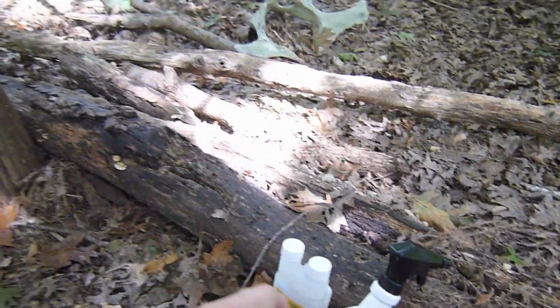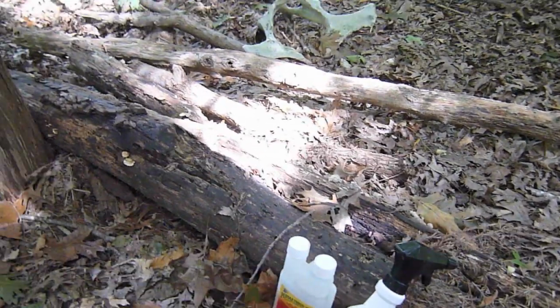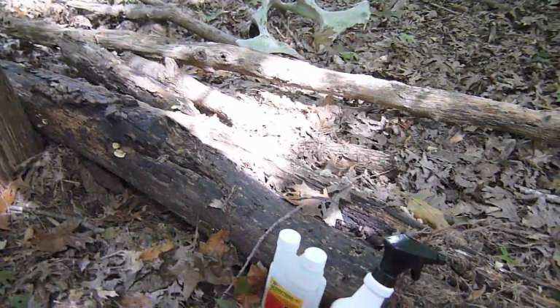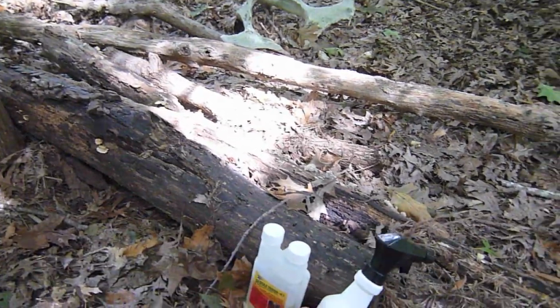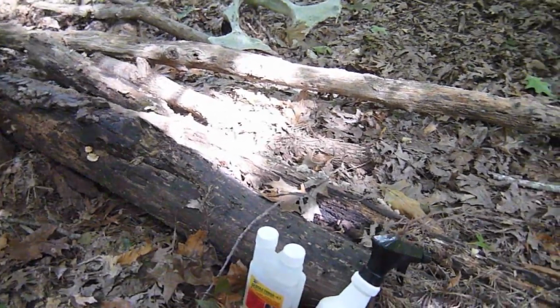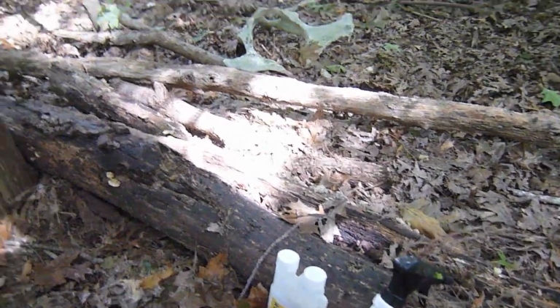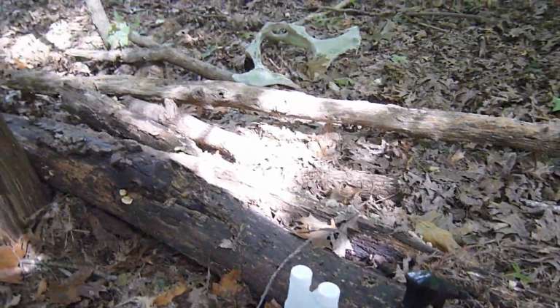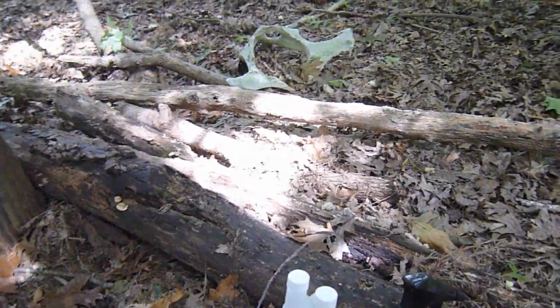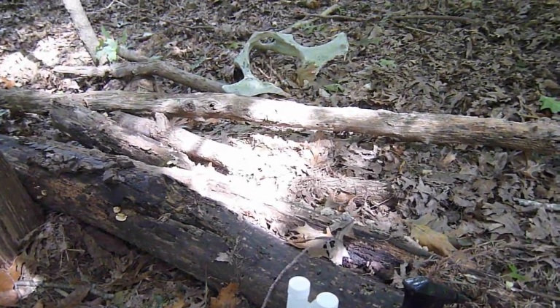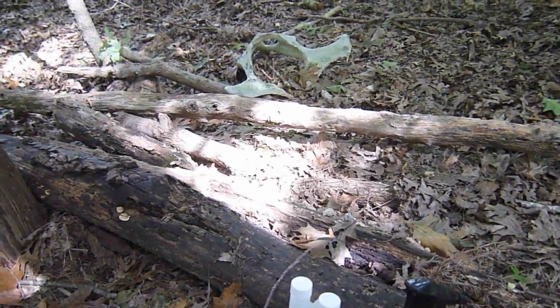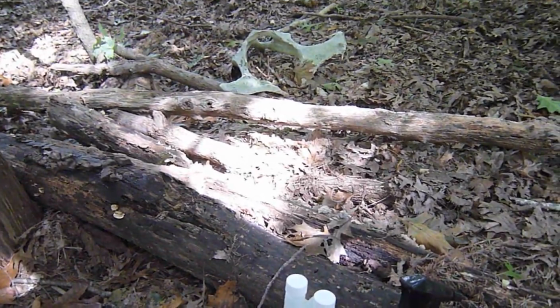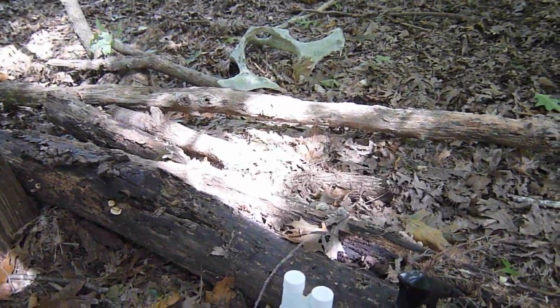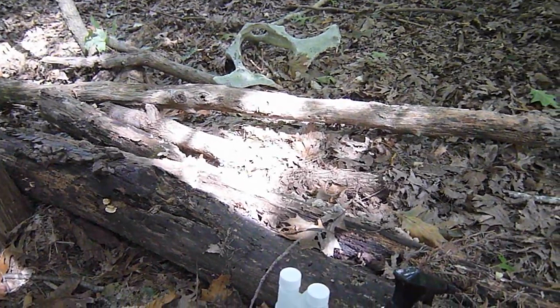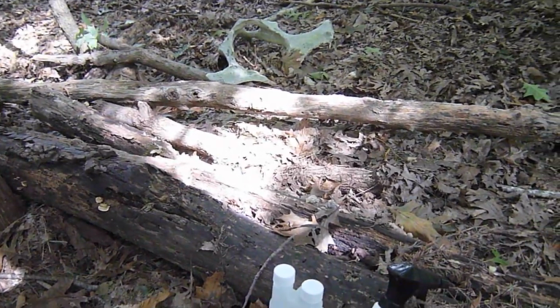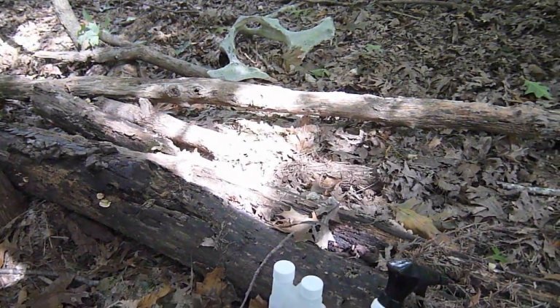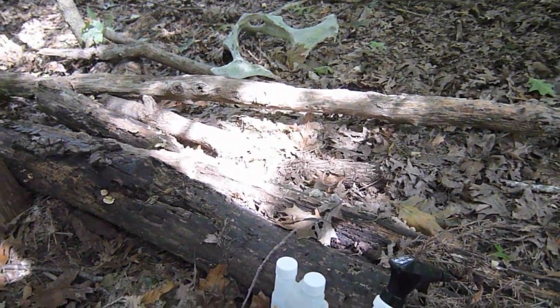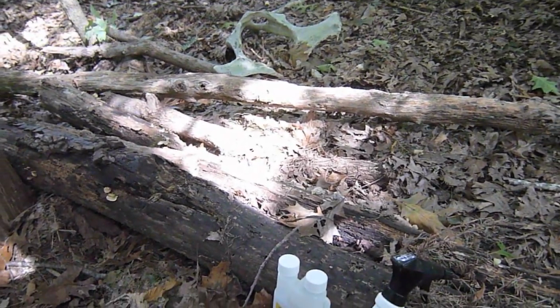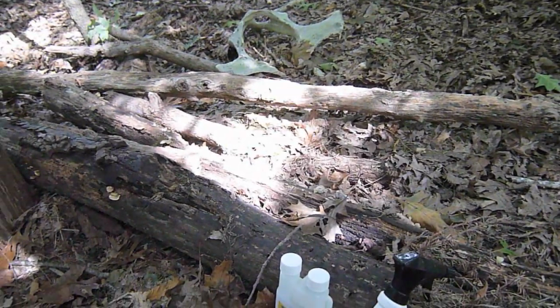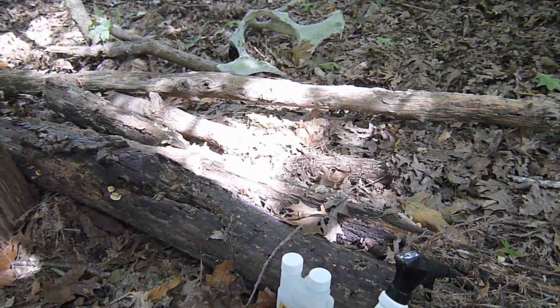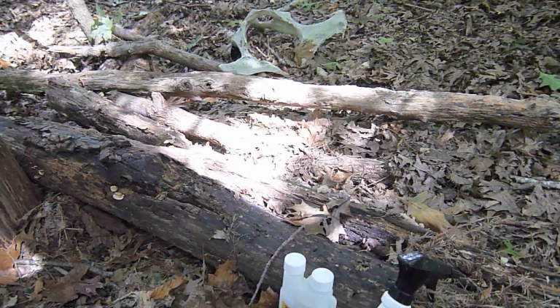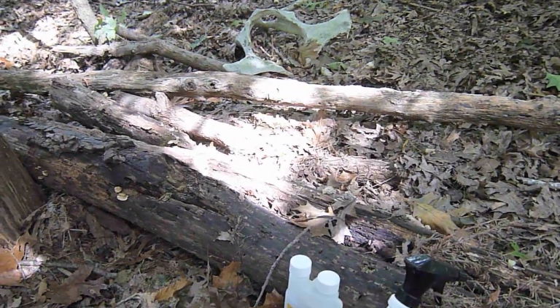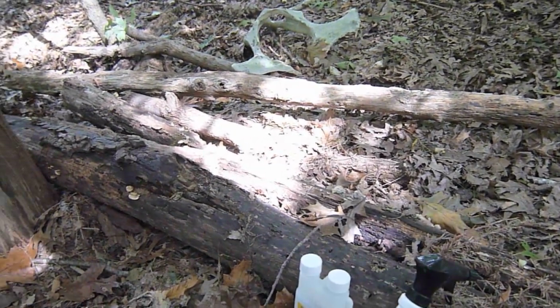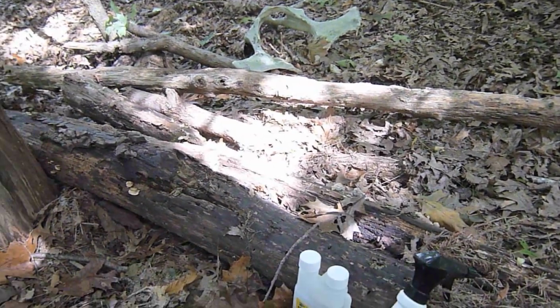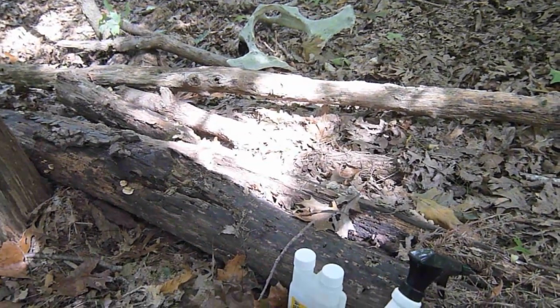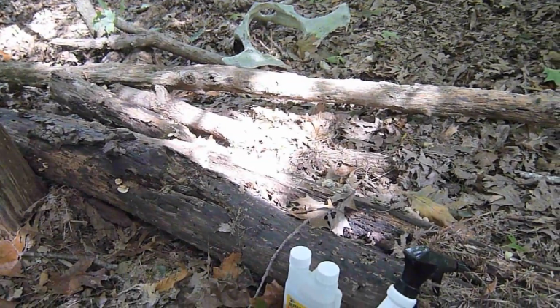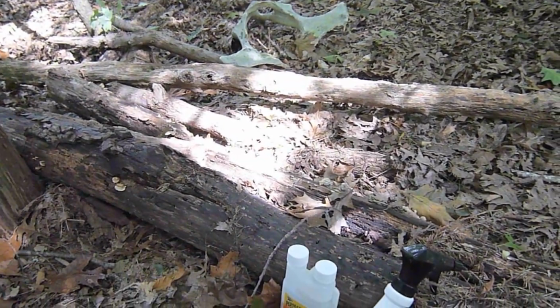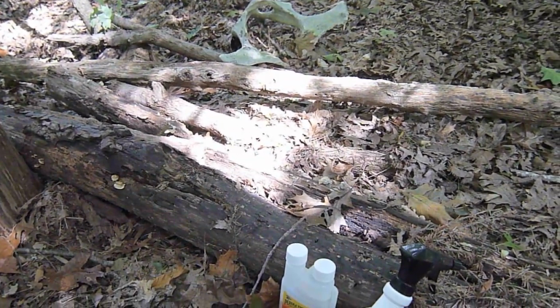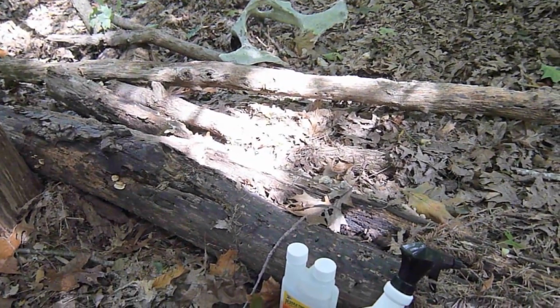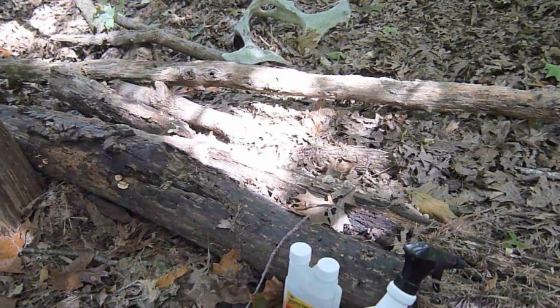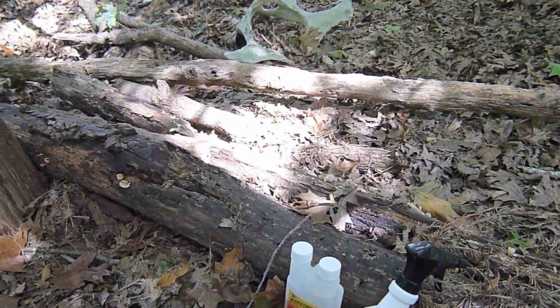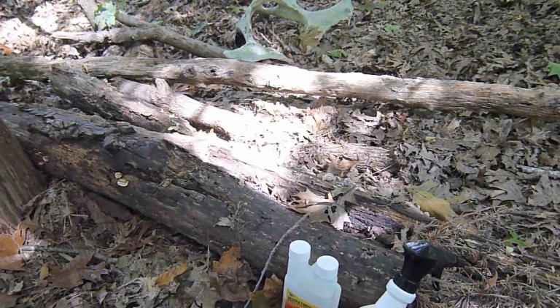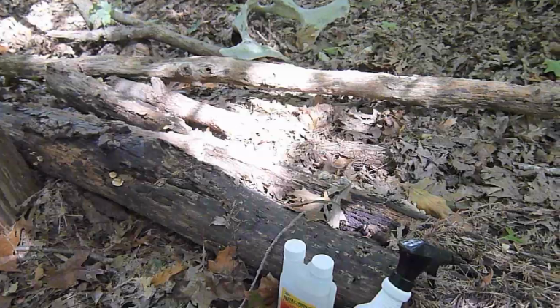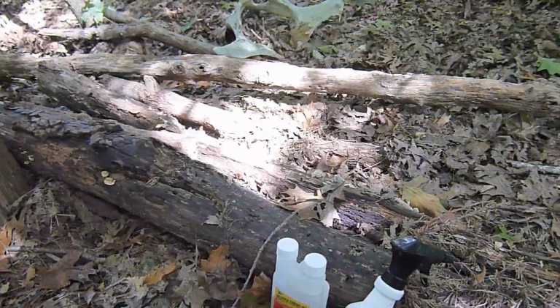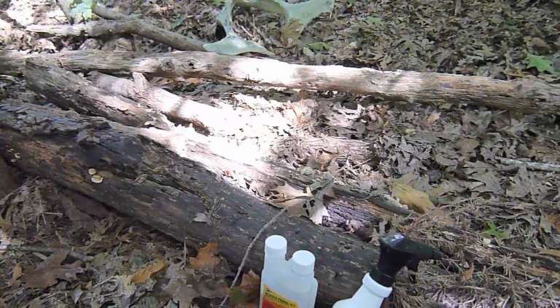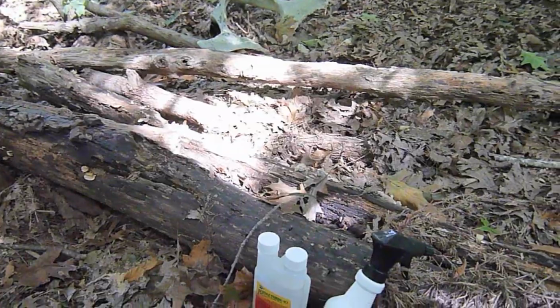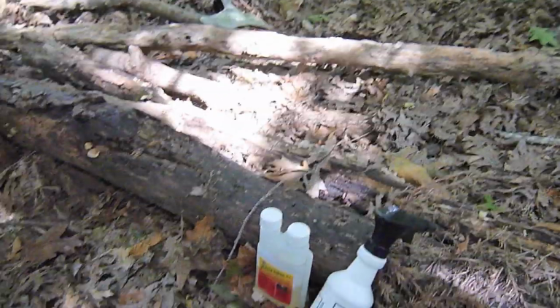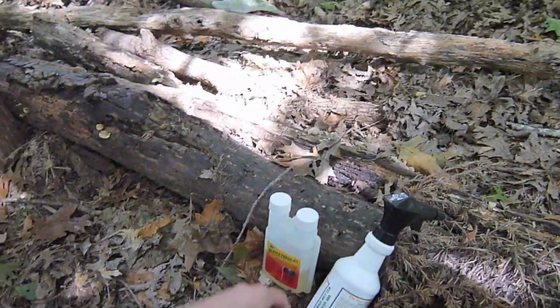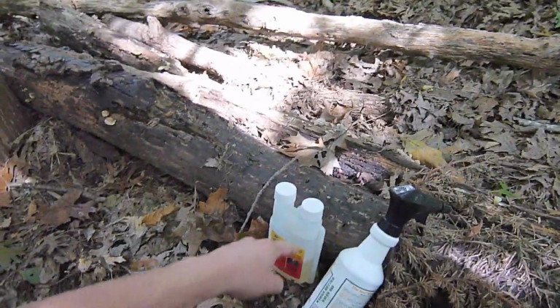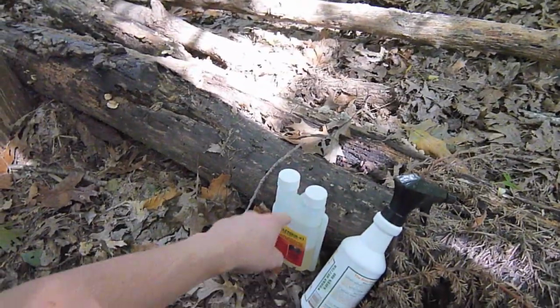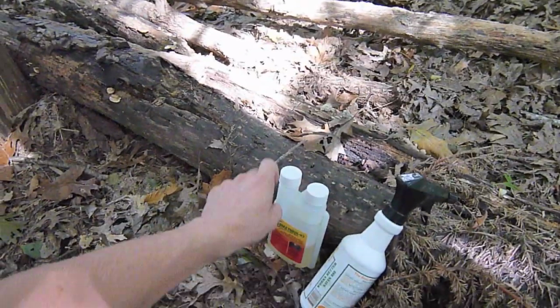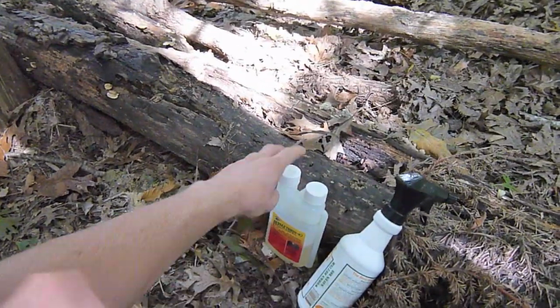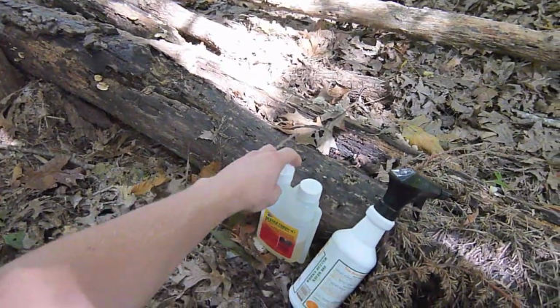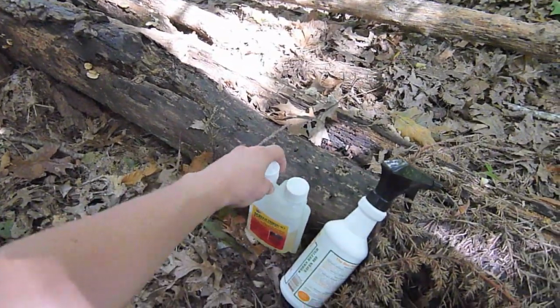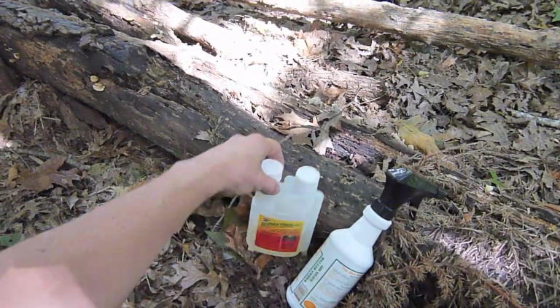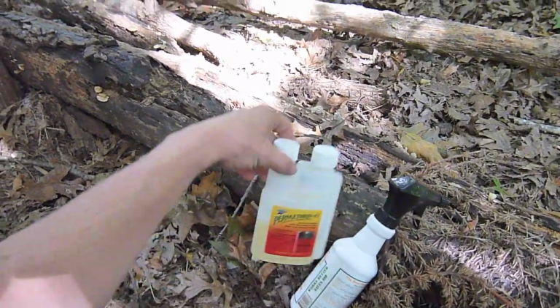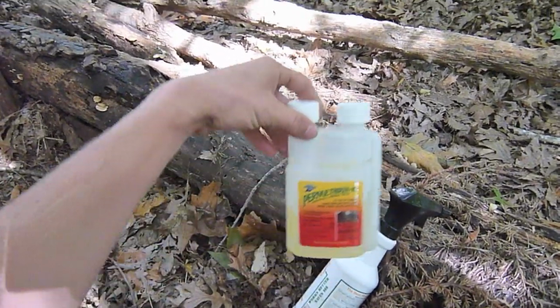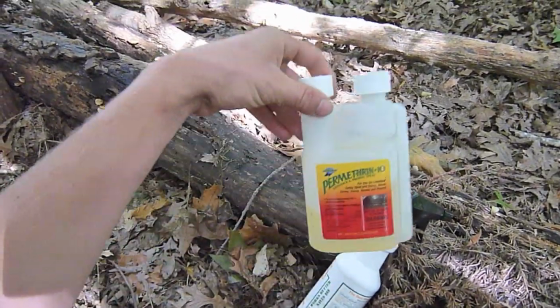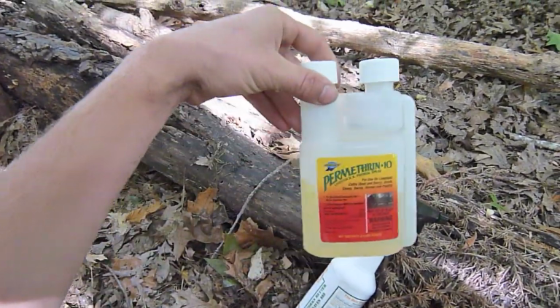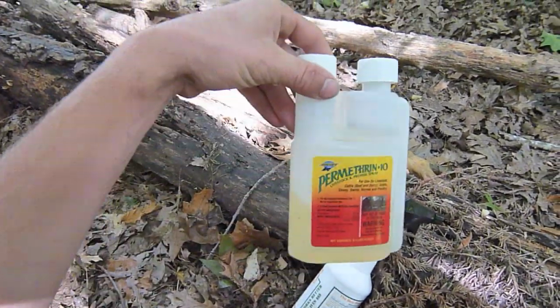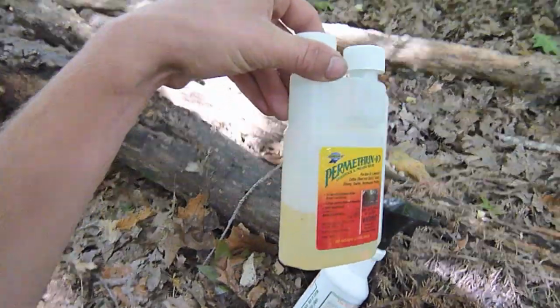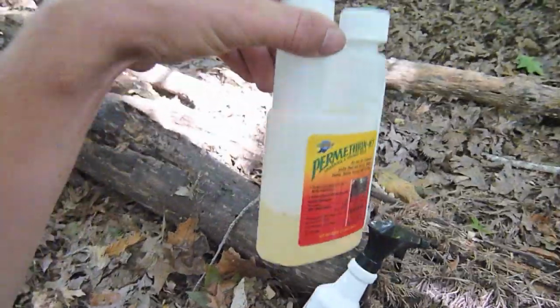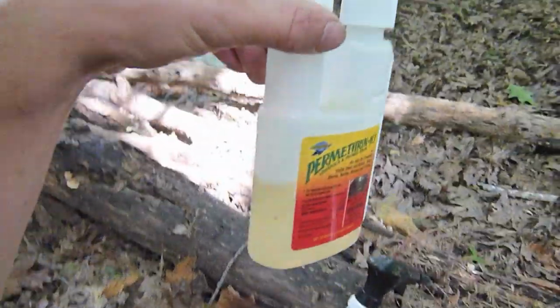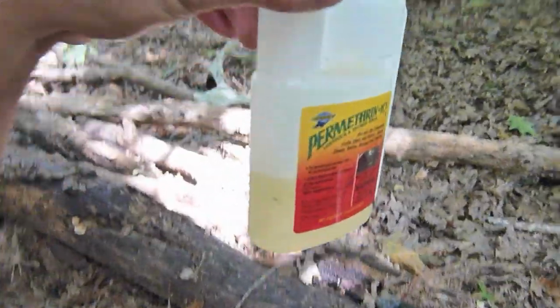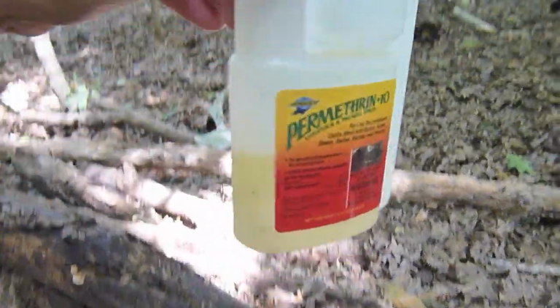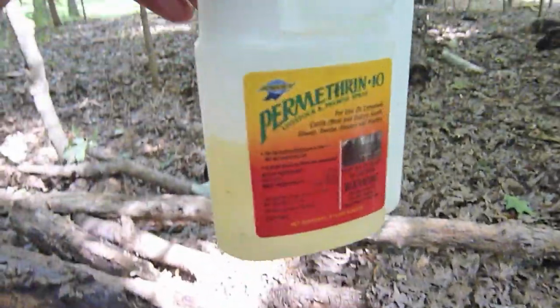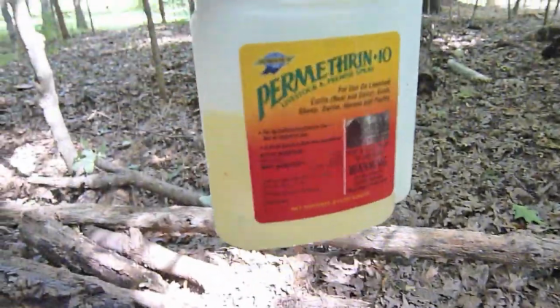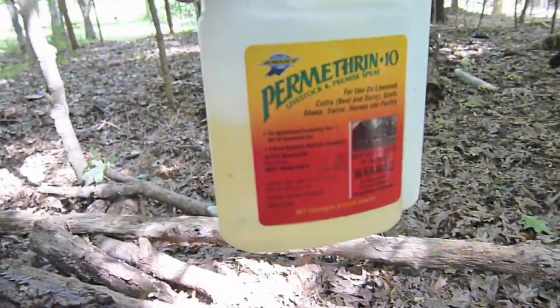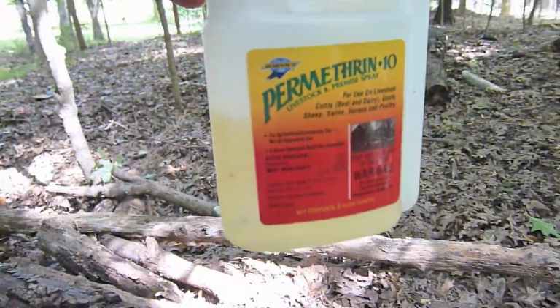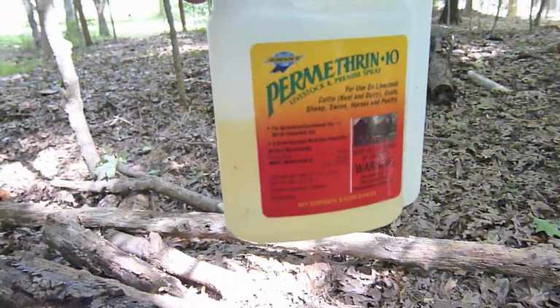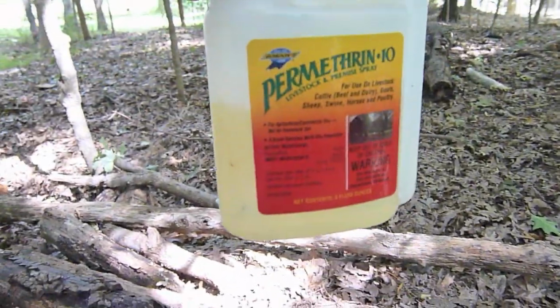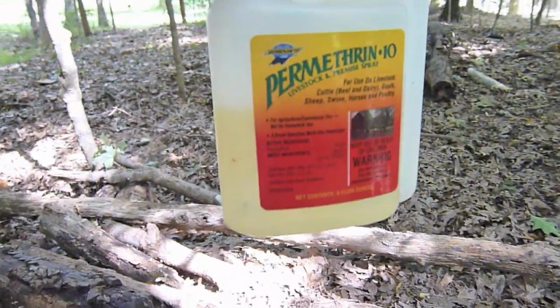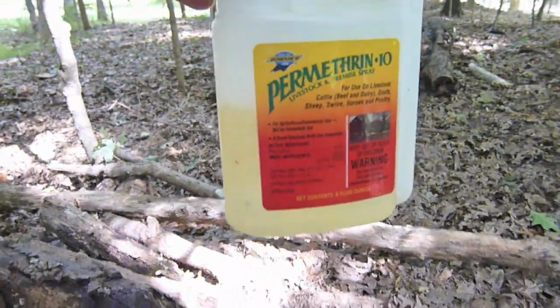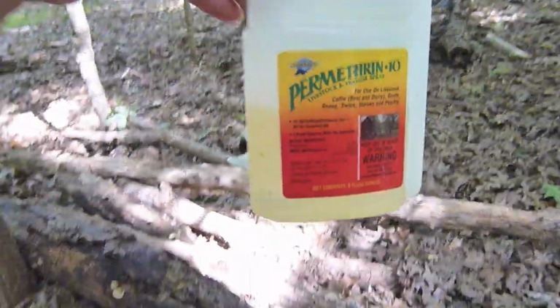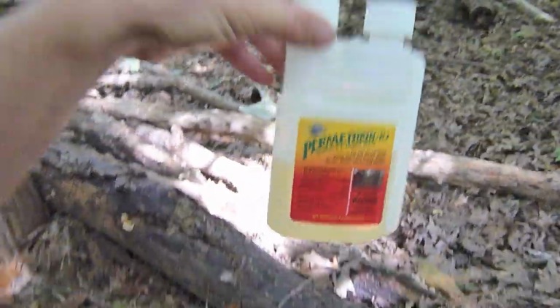You could buy a name brand like Sawyer's or Permenone, but you'll save a lot of money with this. This bottle is over a year old and it's only halfway down.